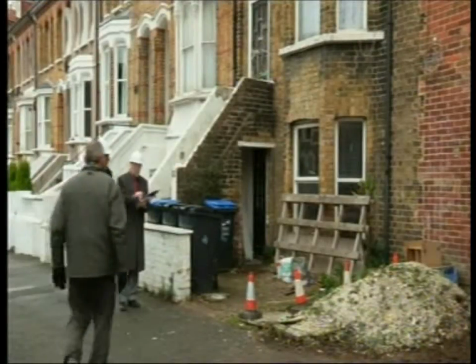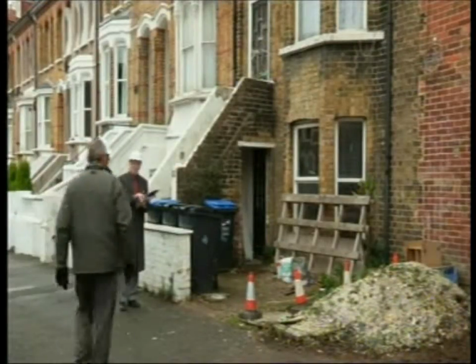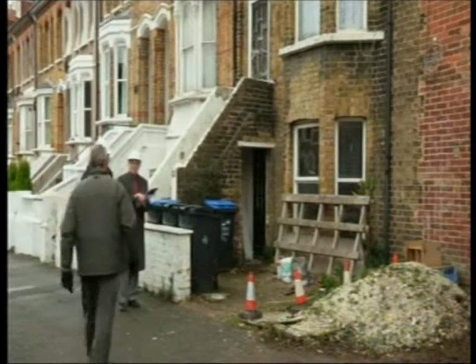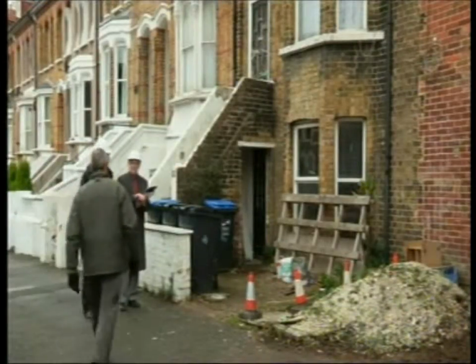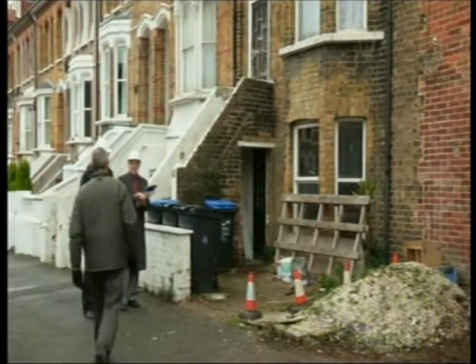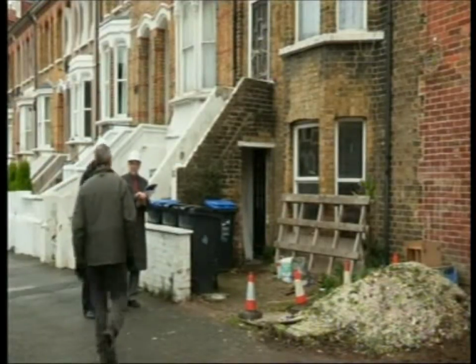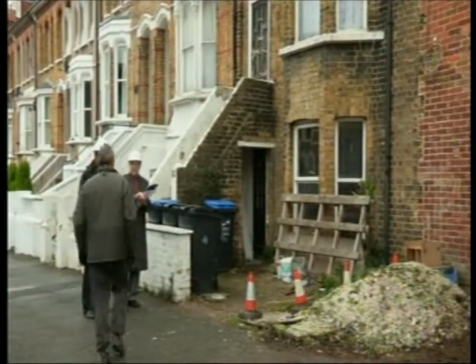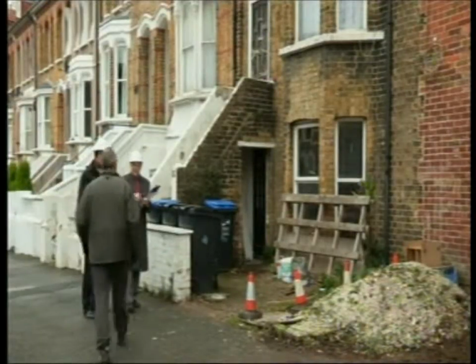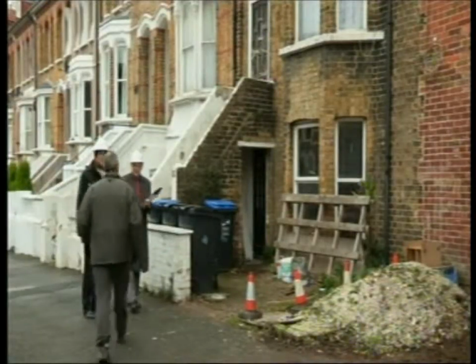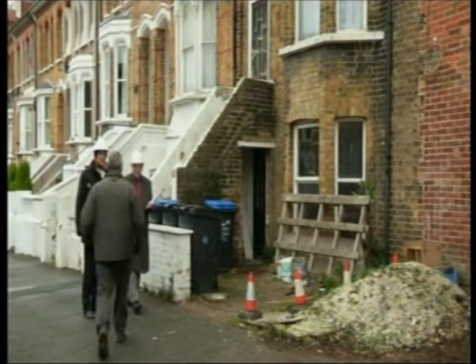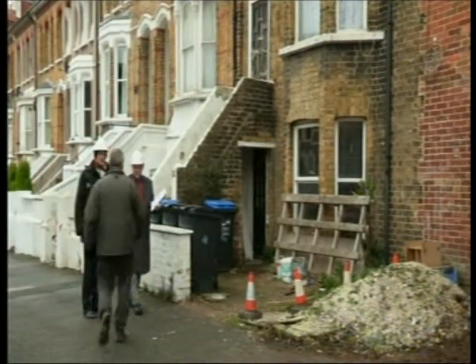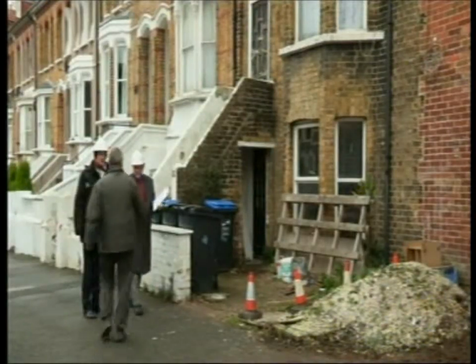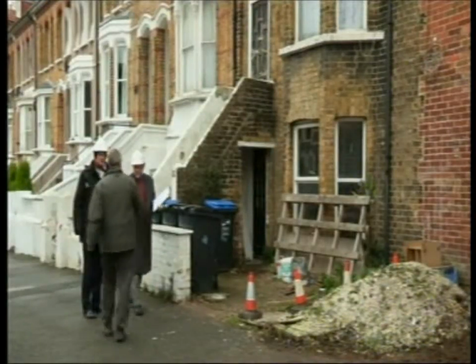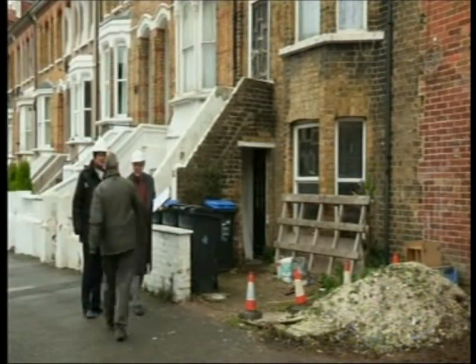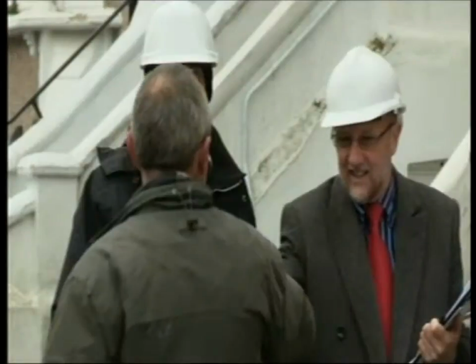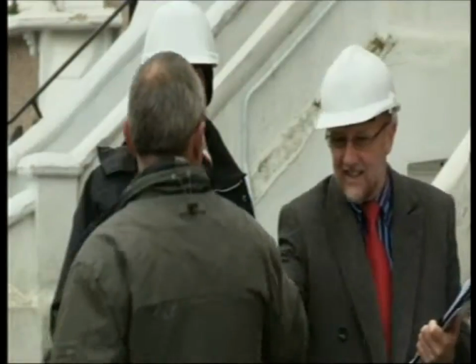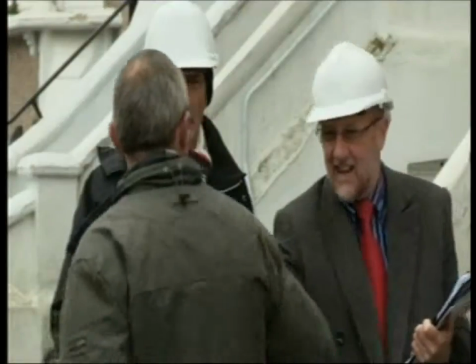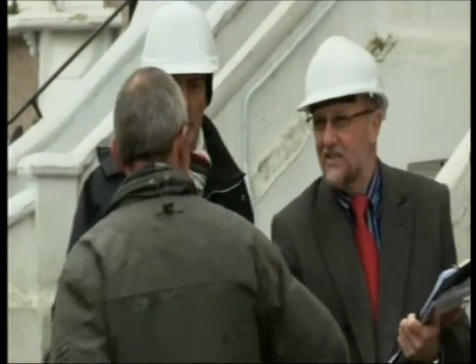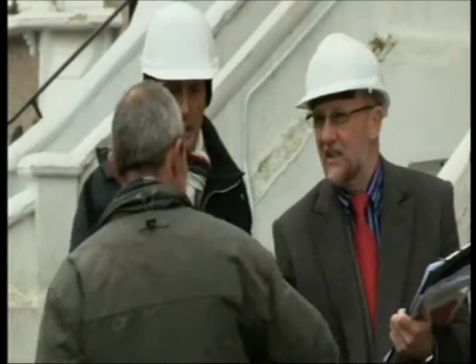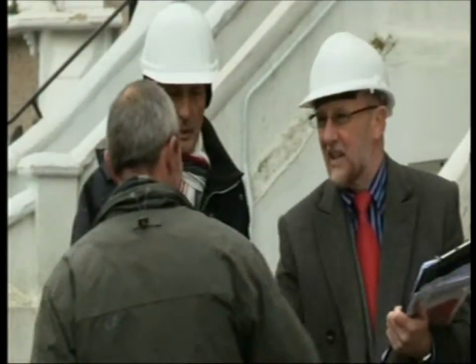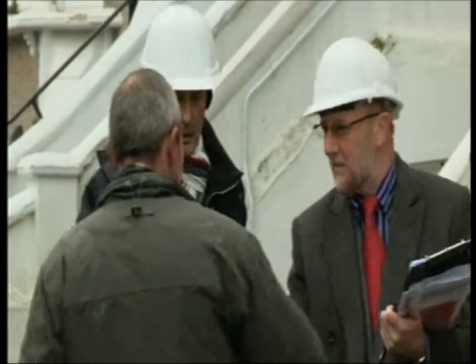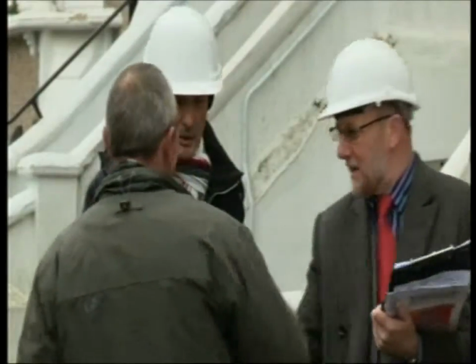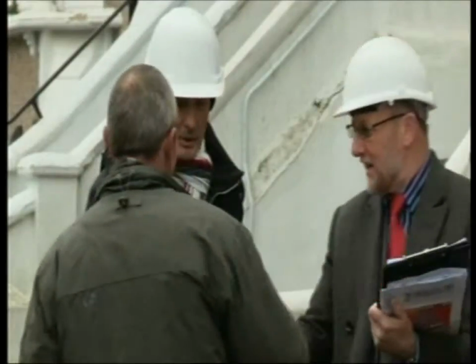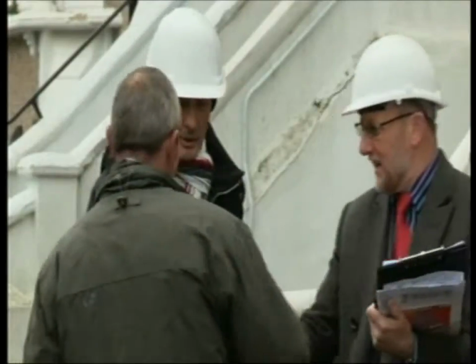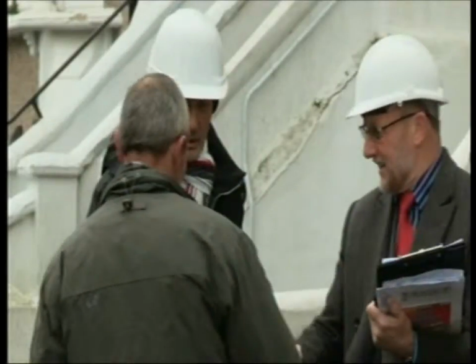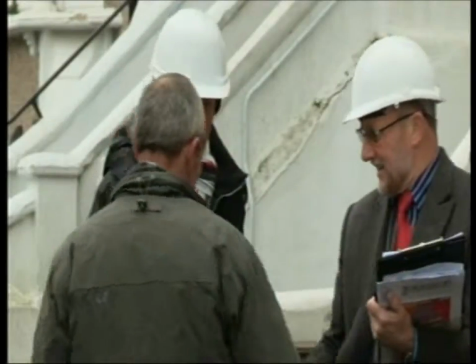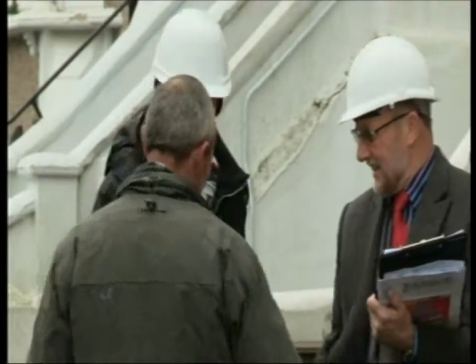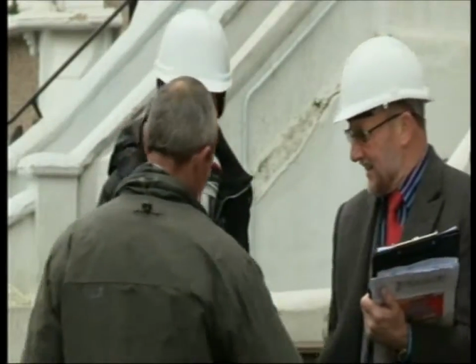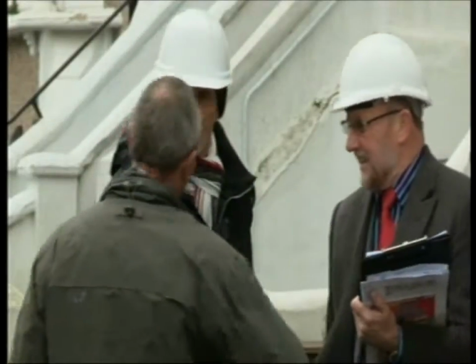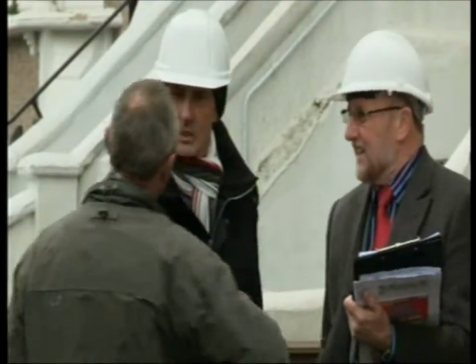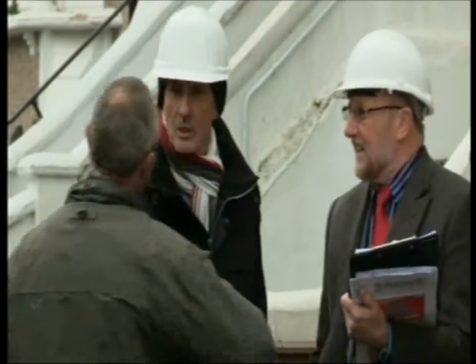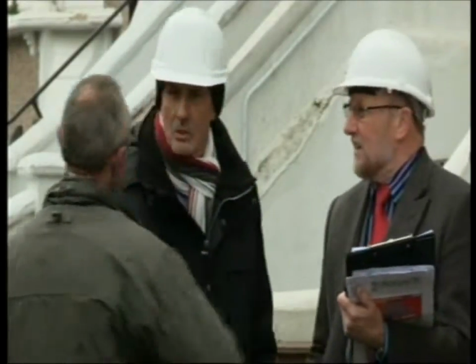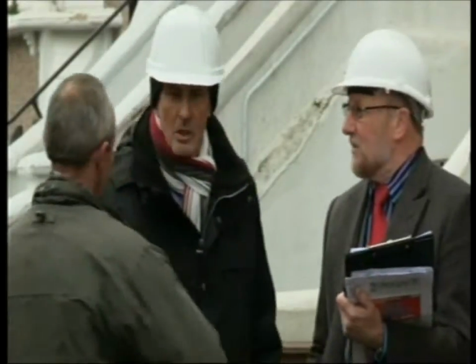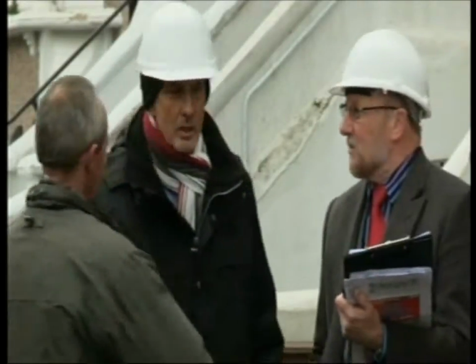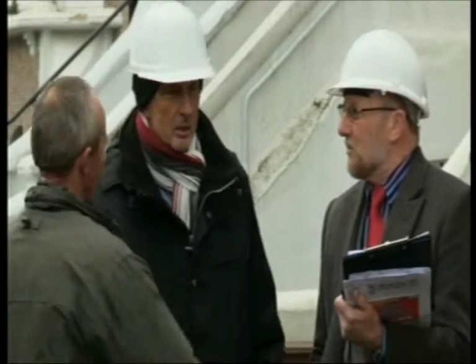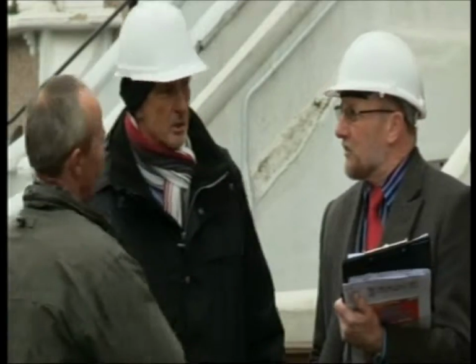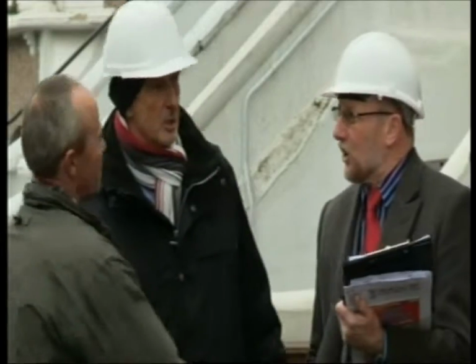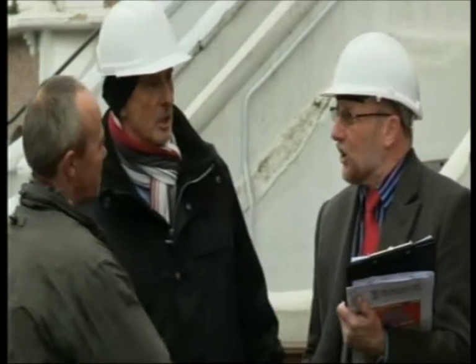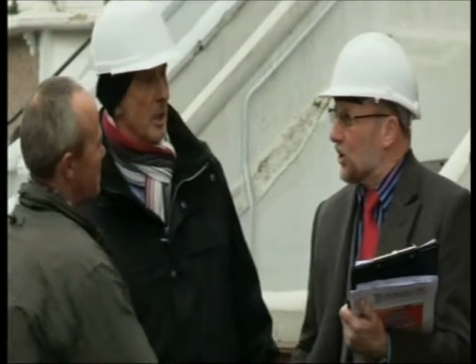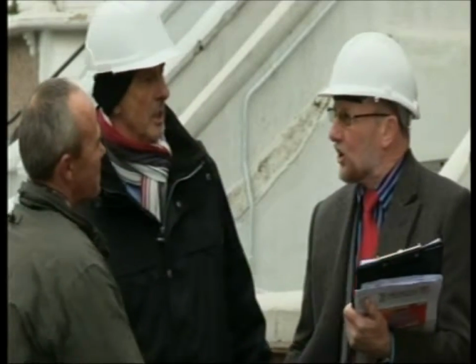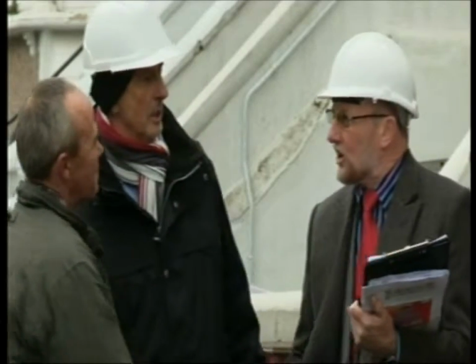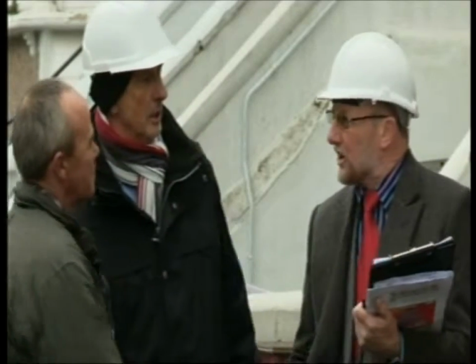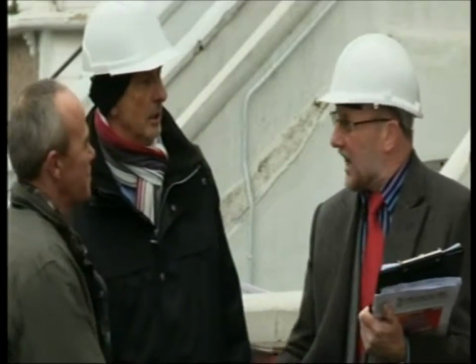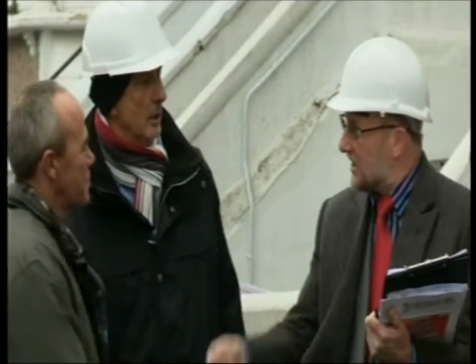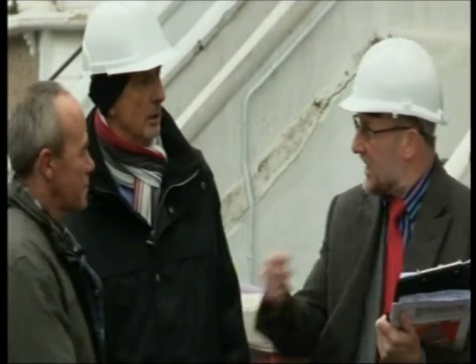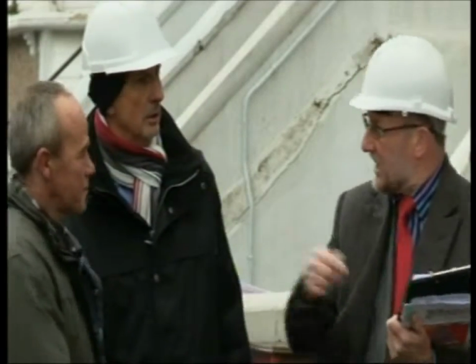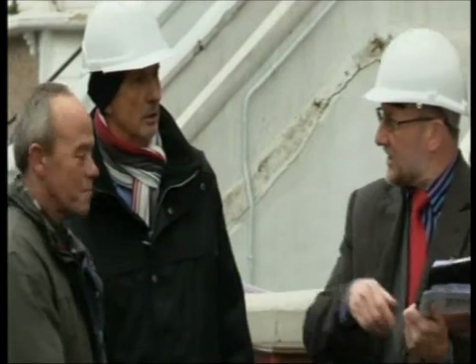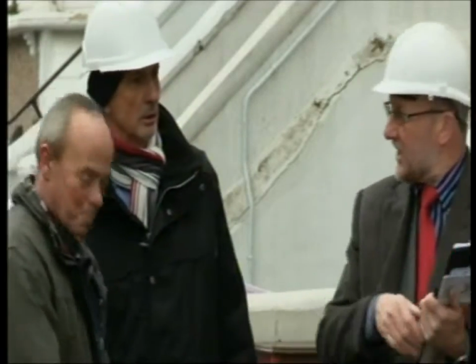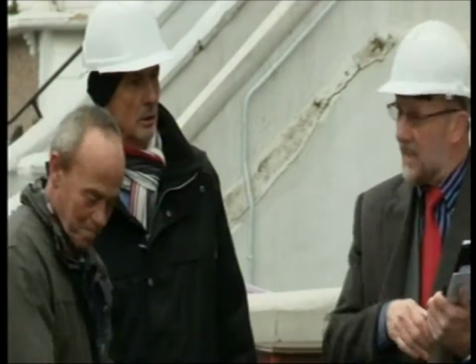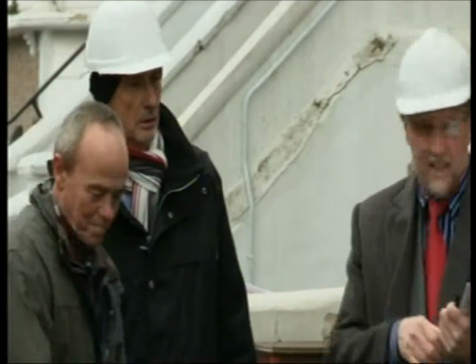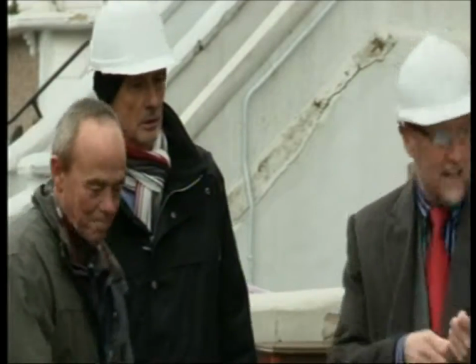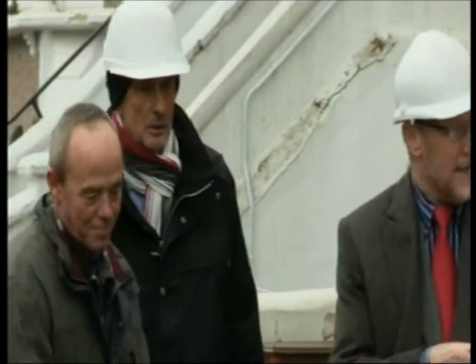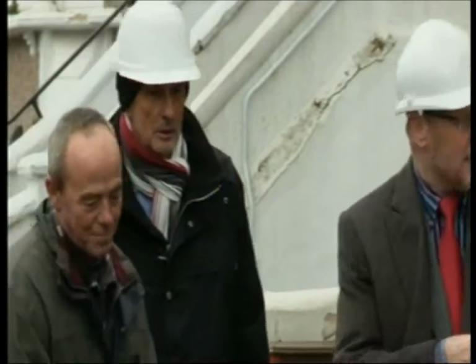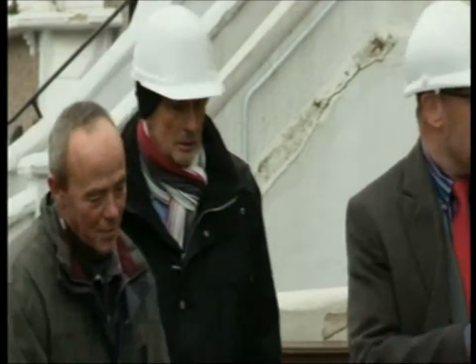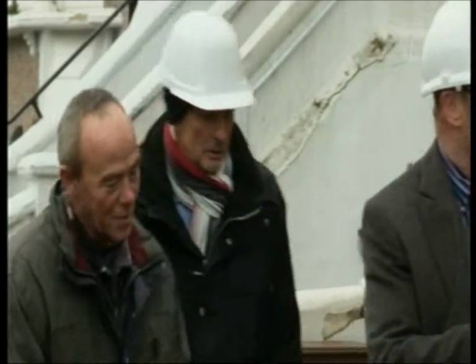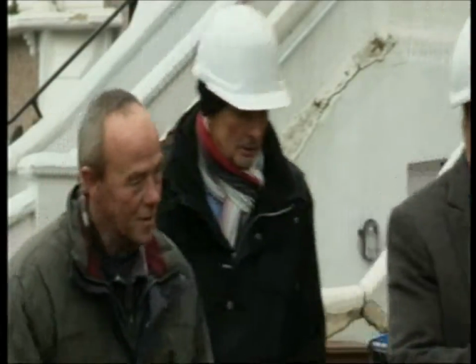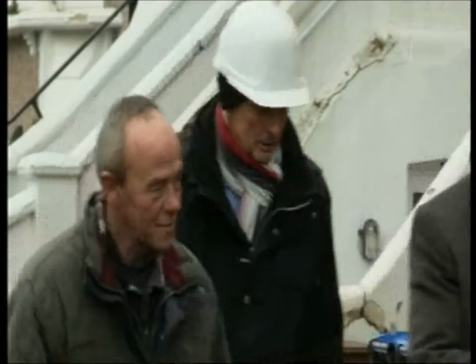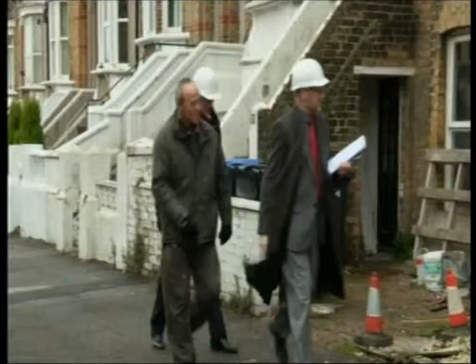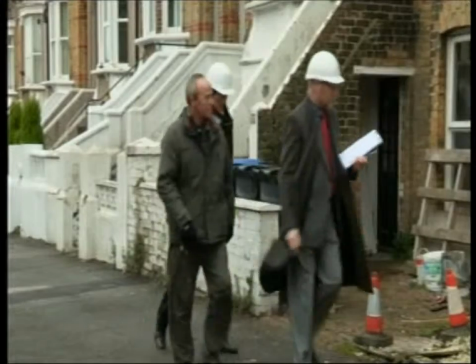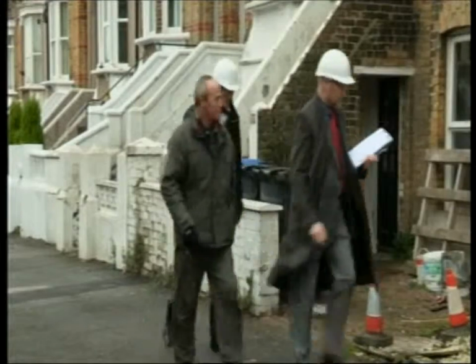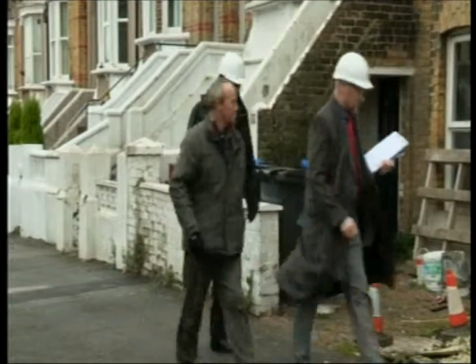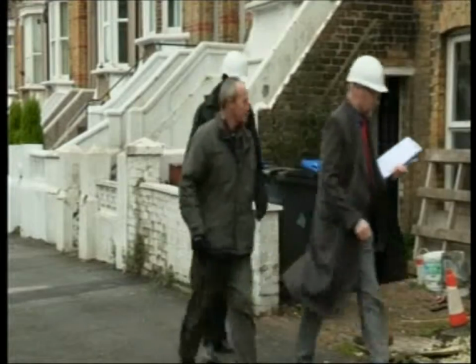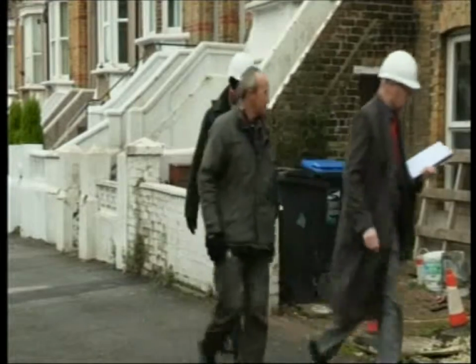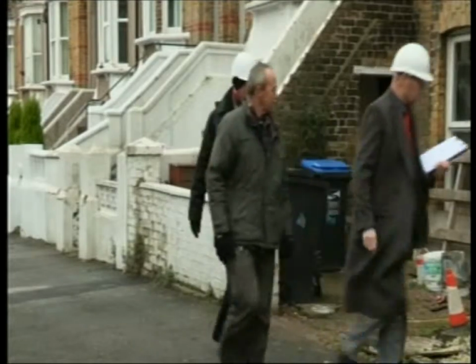Mike and Steve meet with the builder in charge of the development to talk through what needs to be done to comply with building regulations.